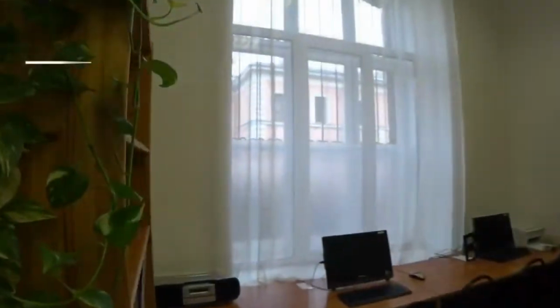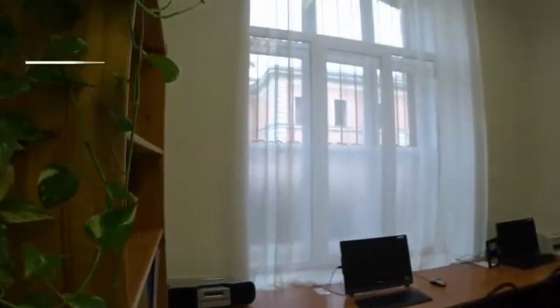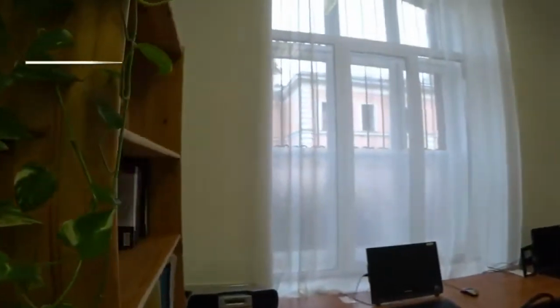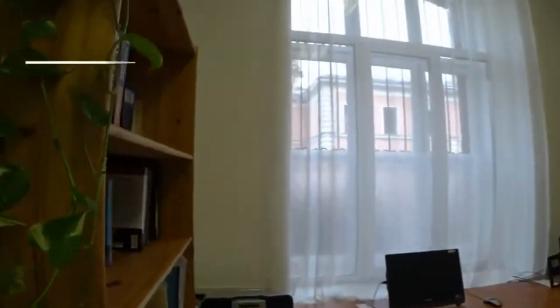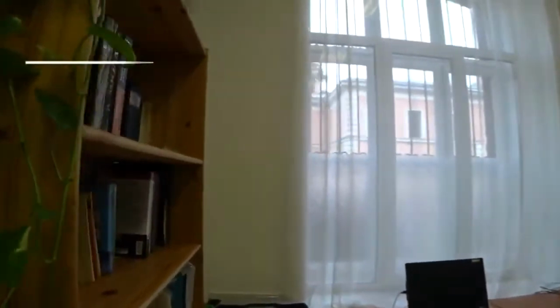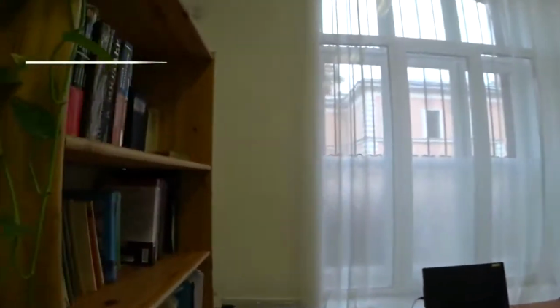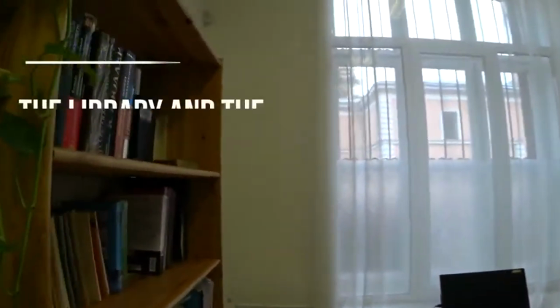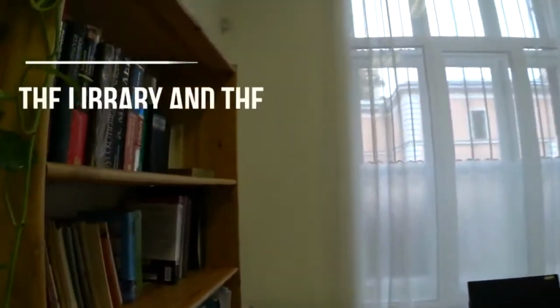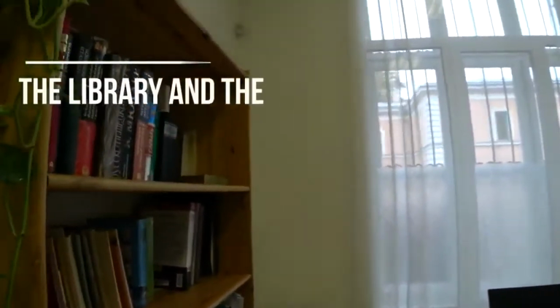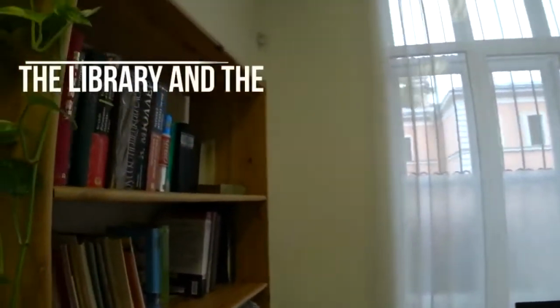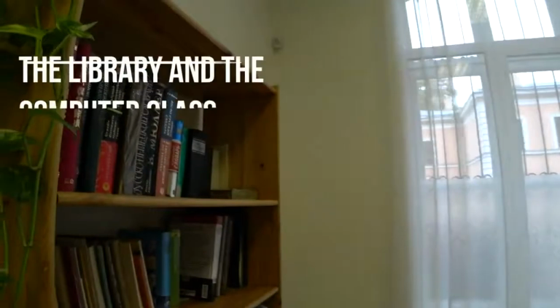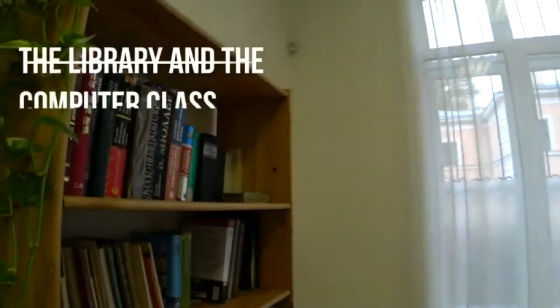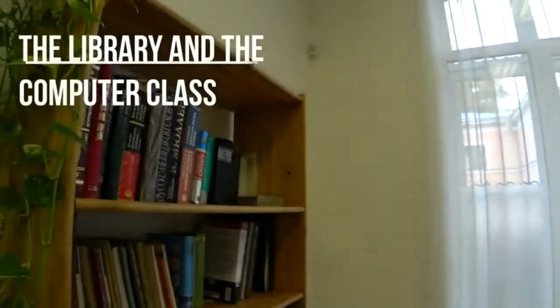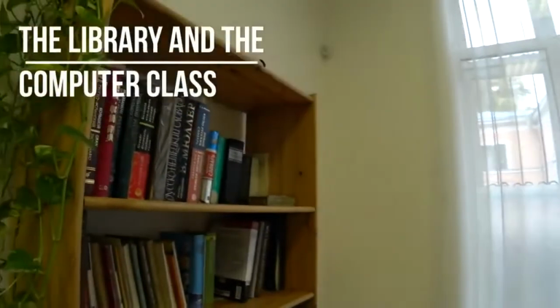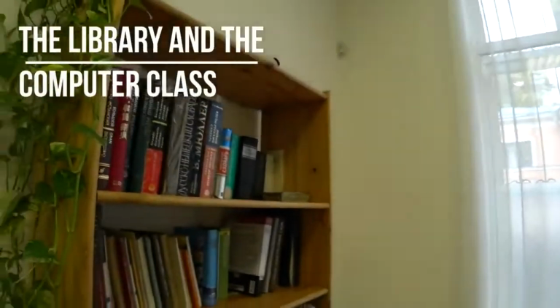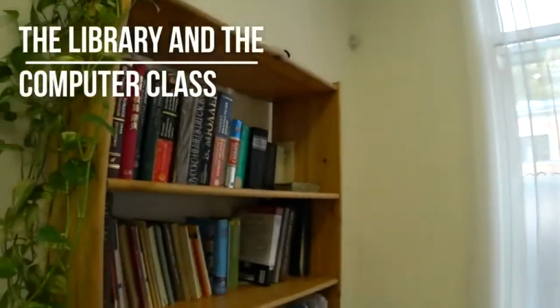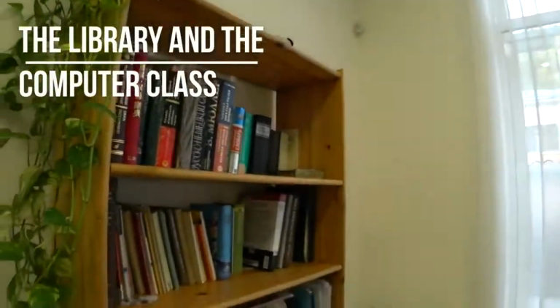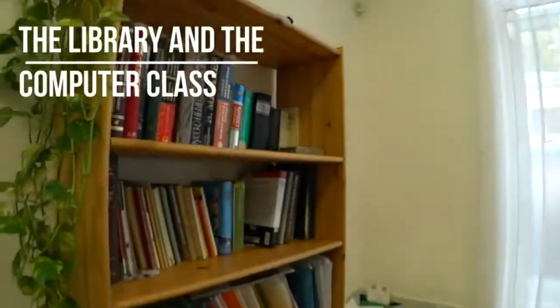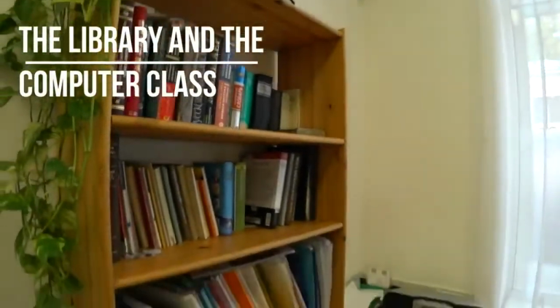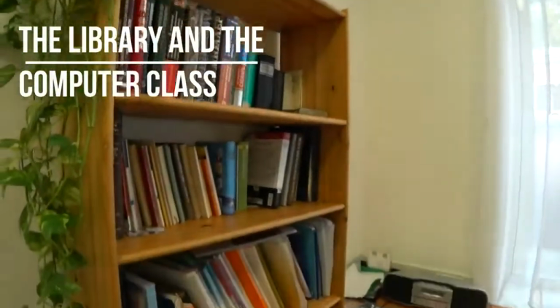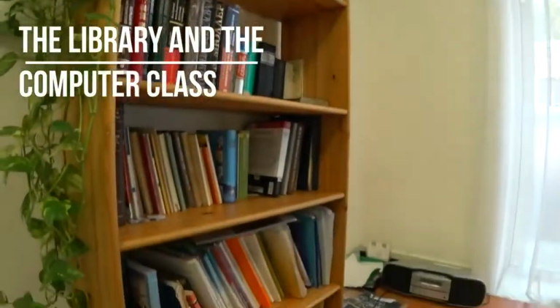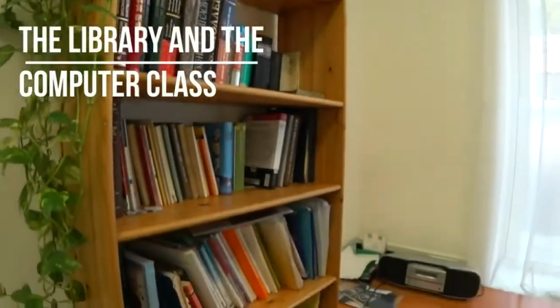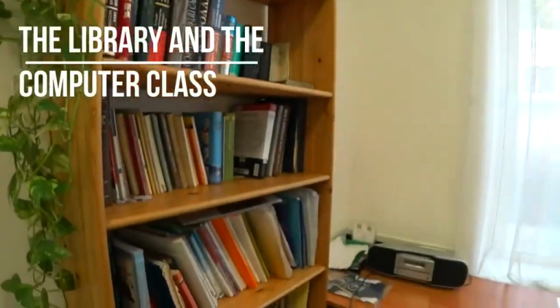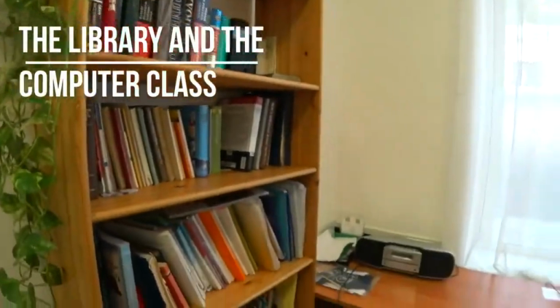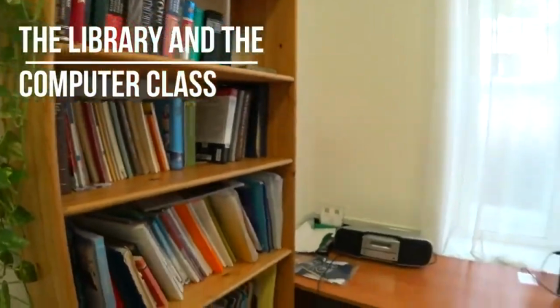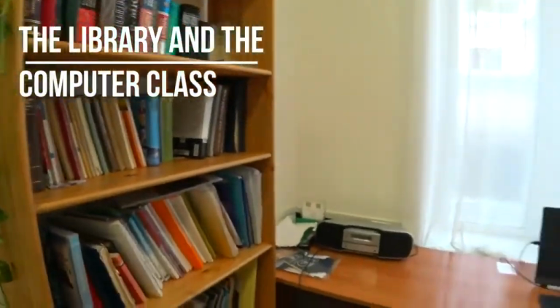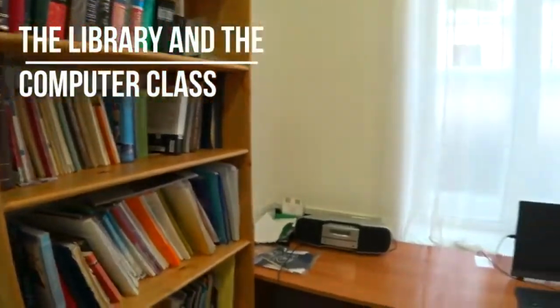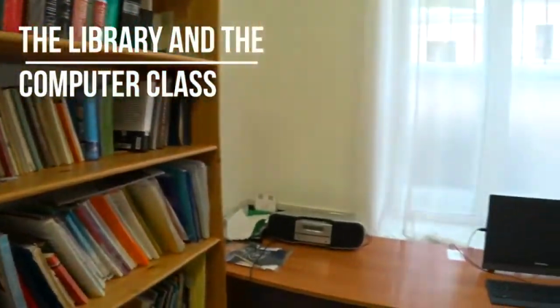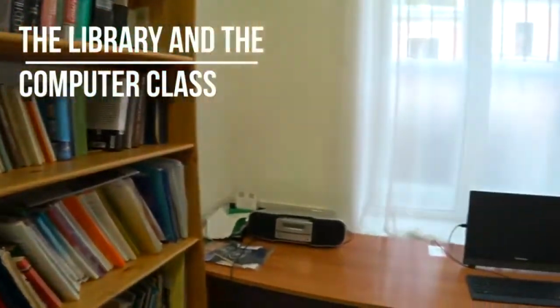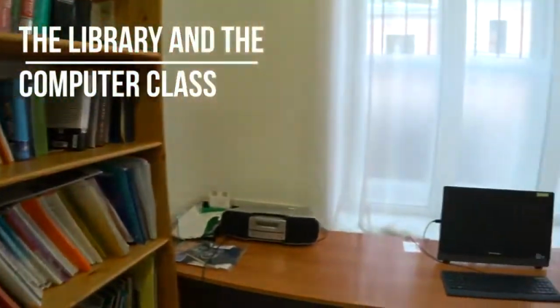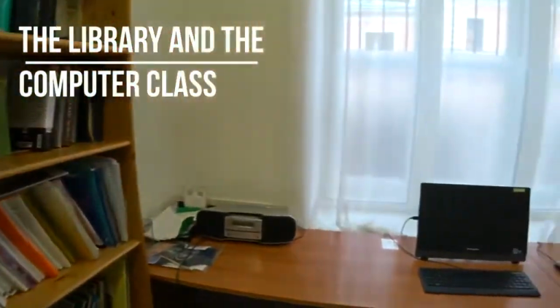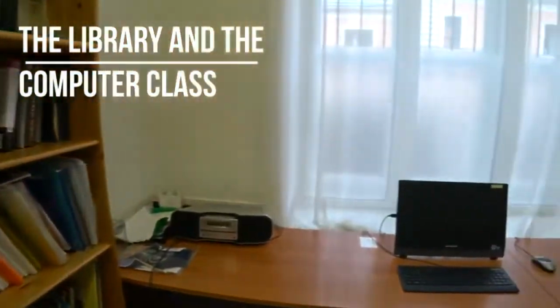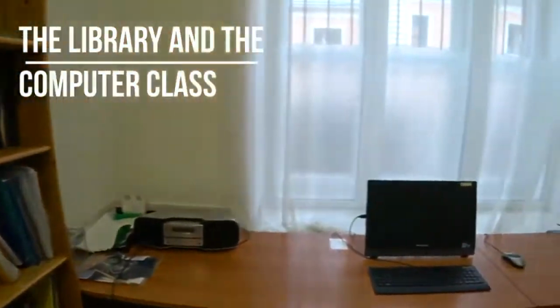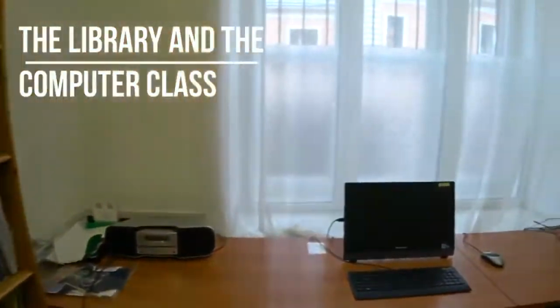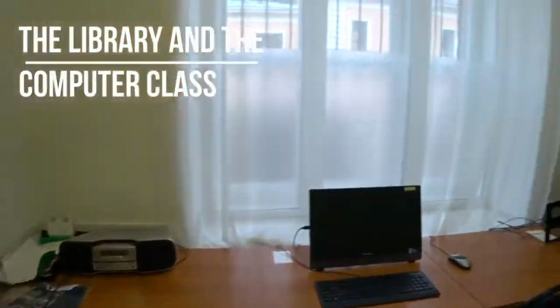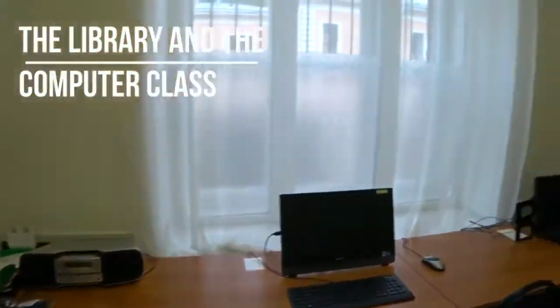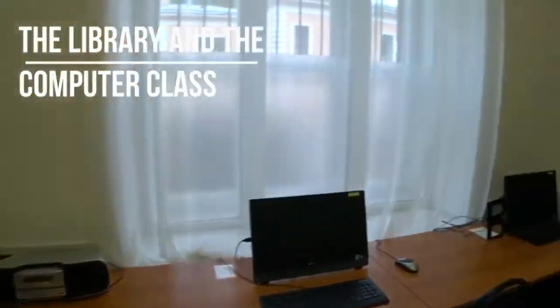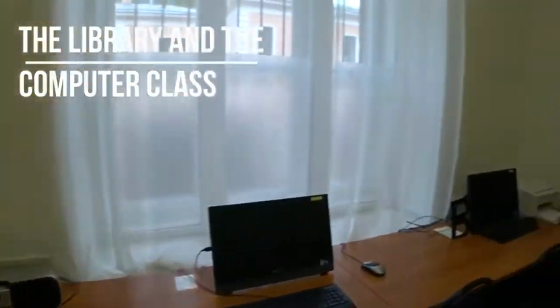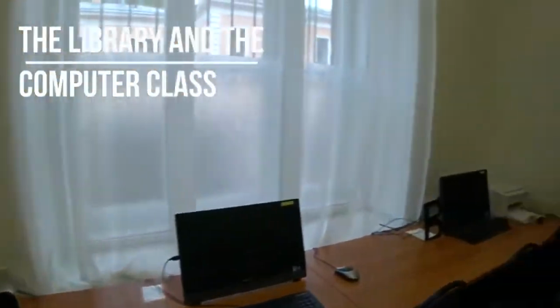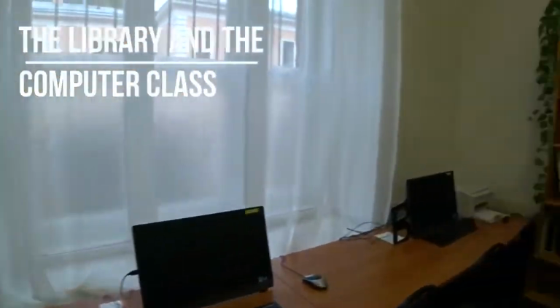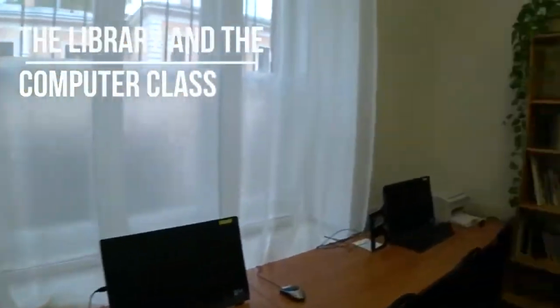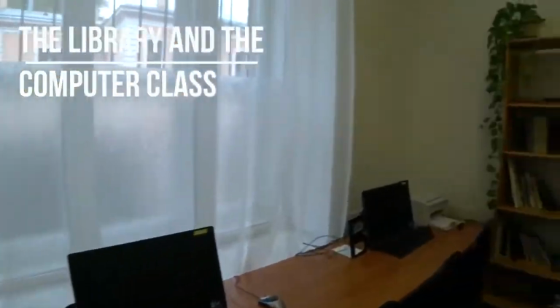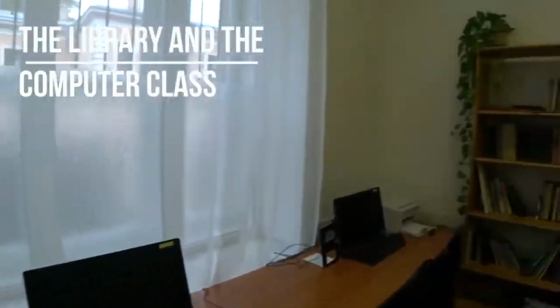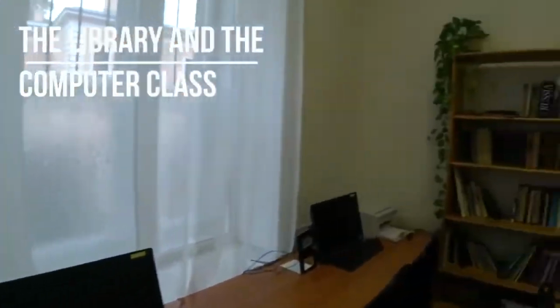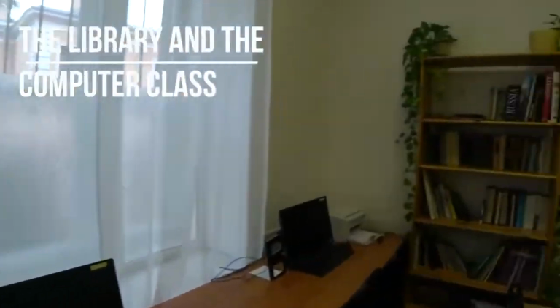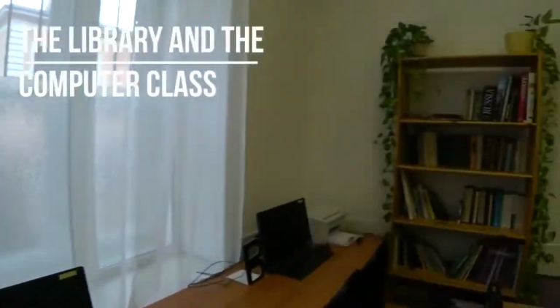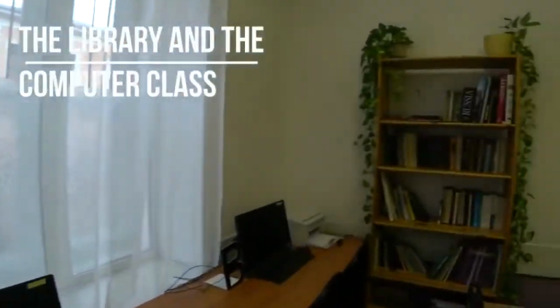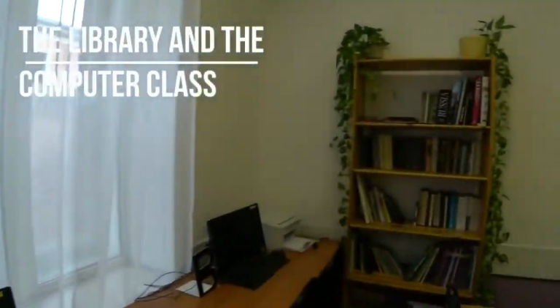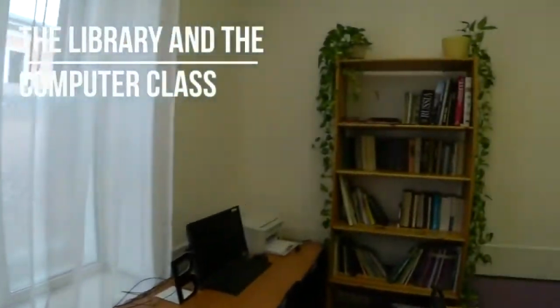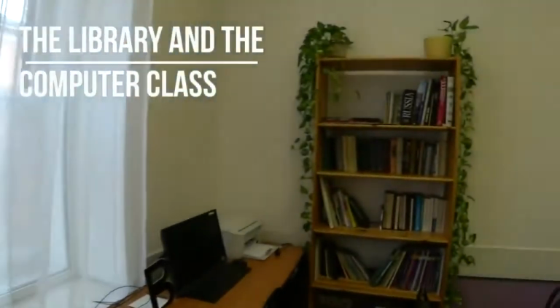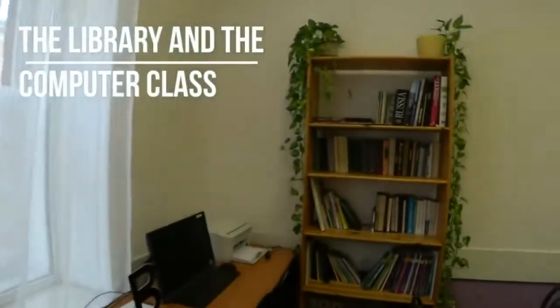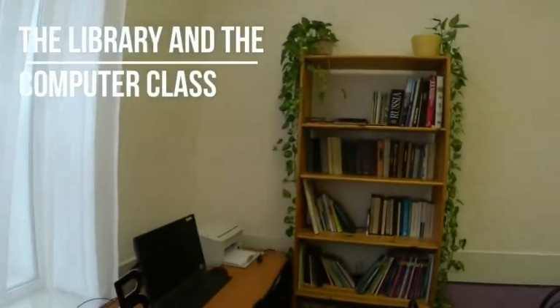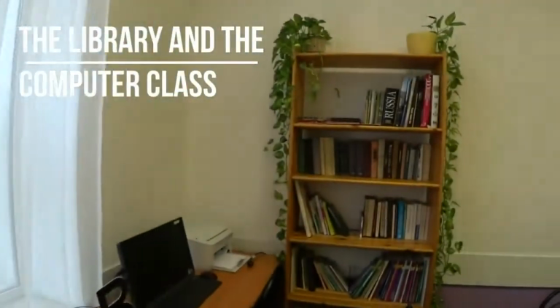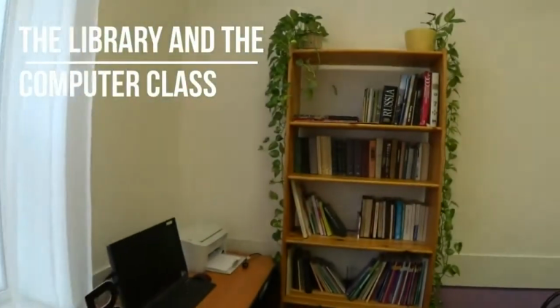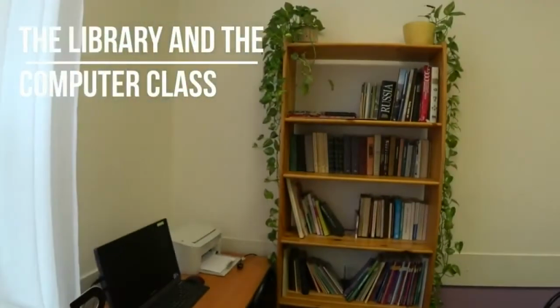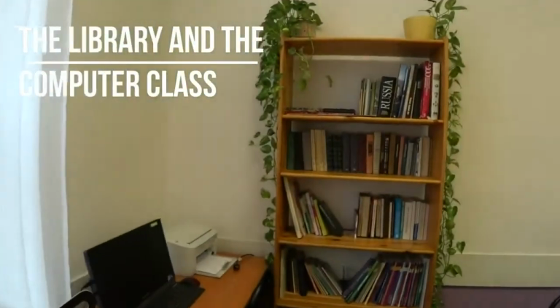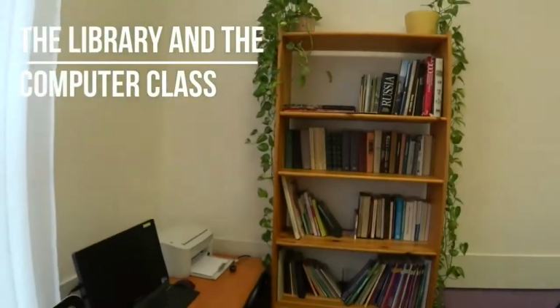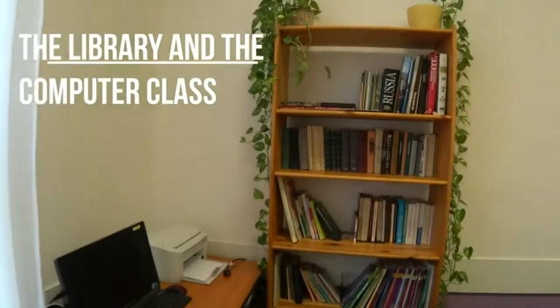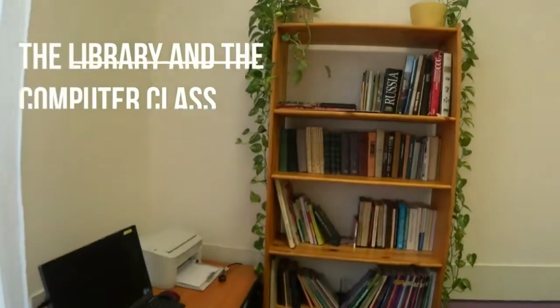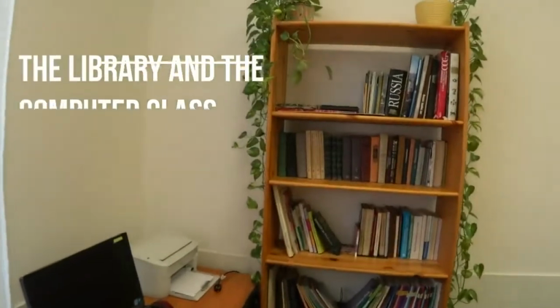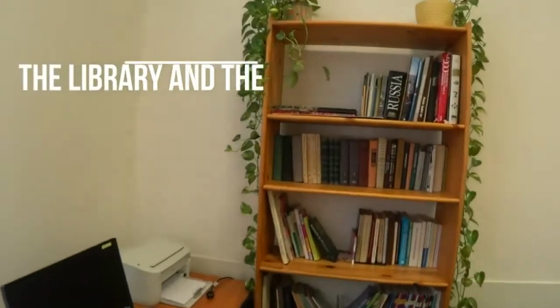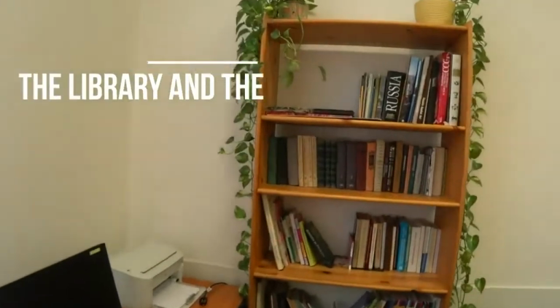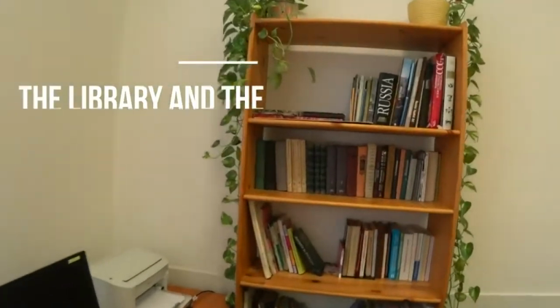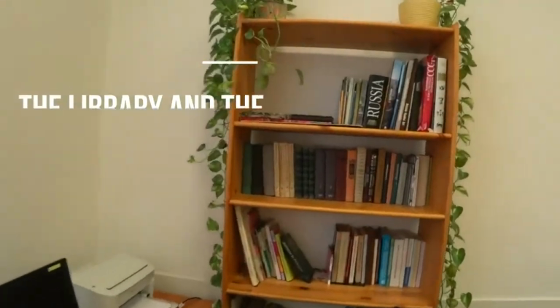This is the library and the computer class, where students can do their homework or spend free time.